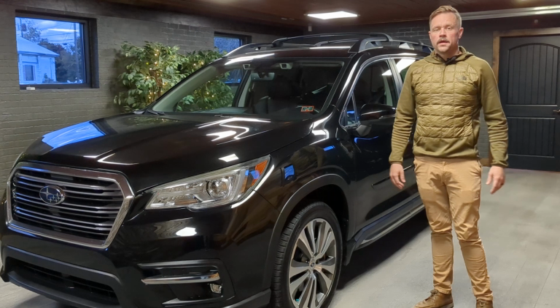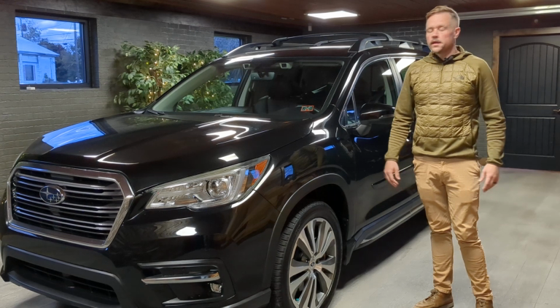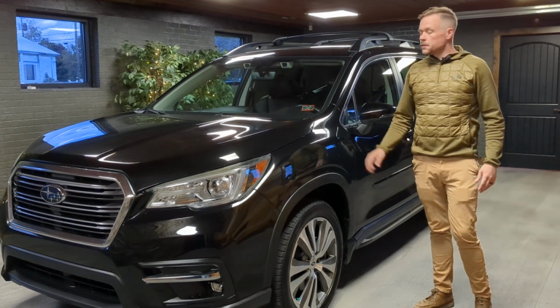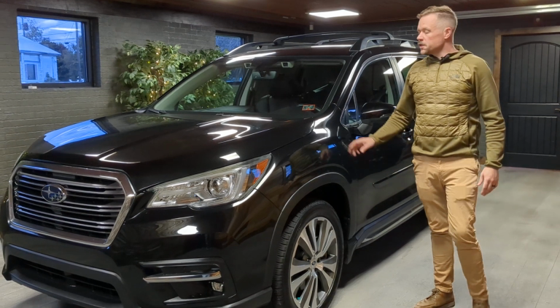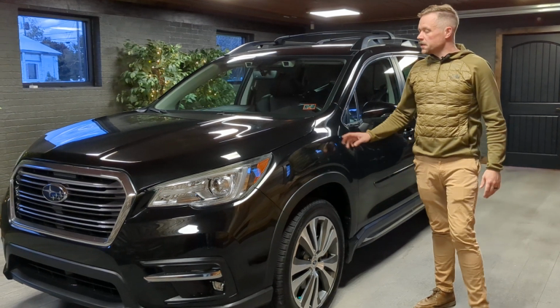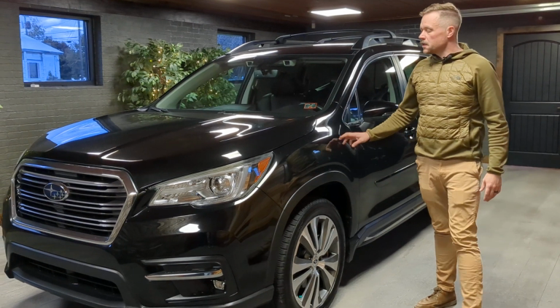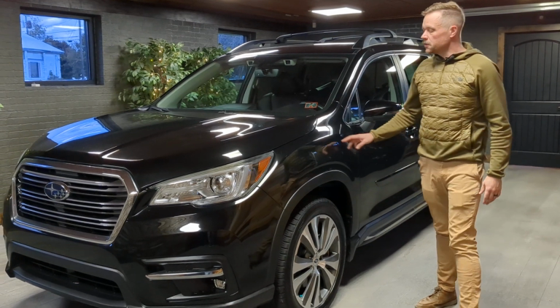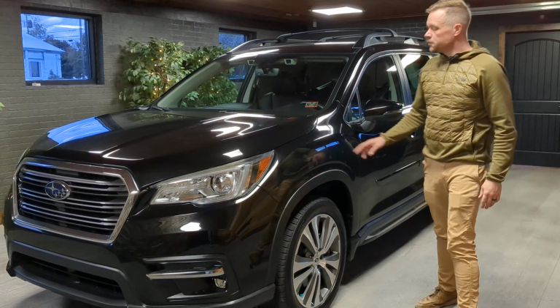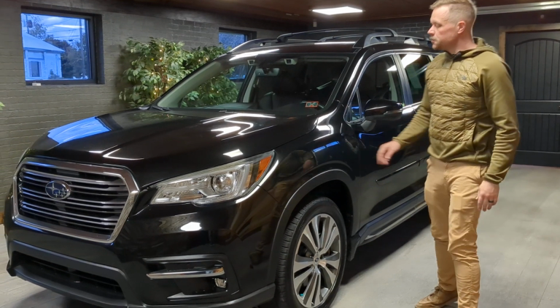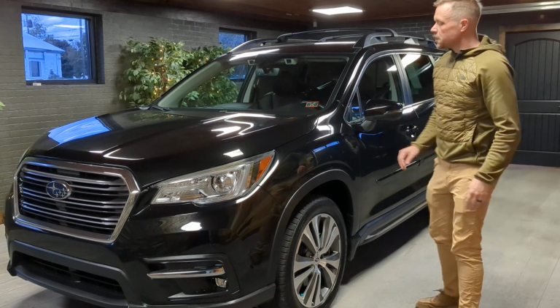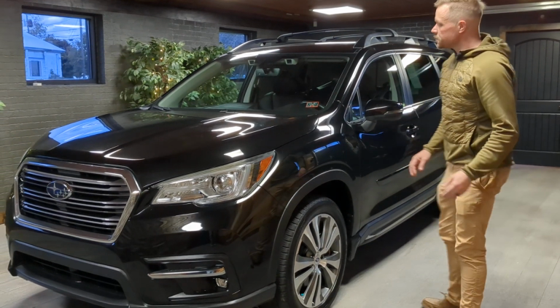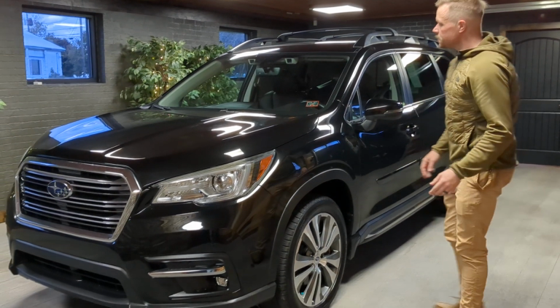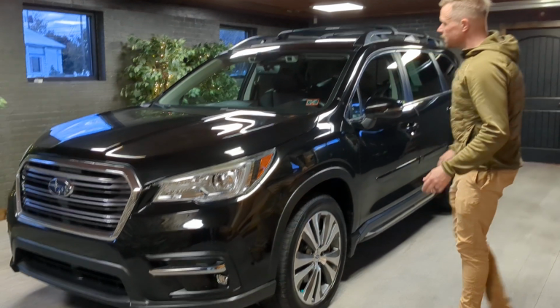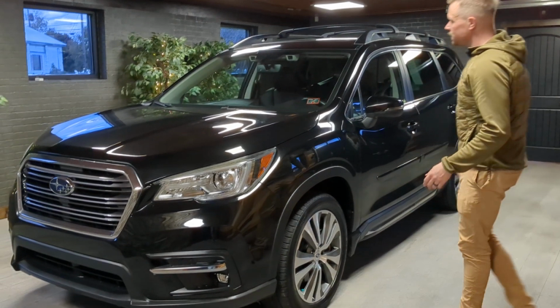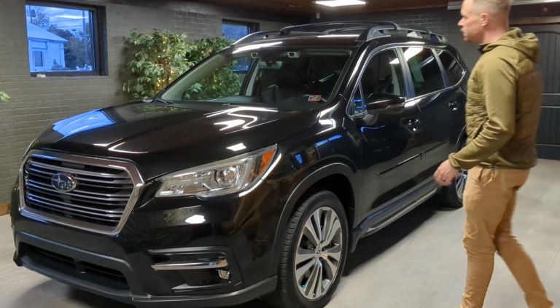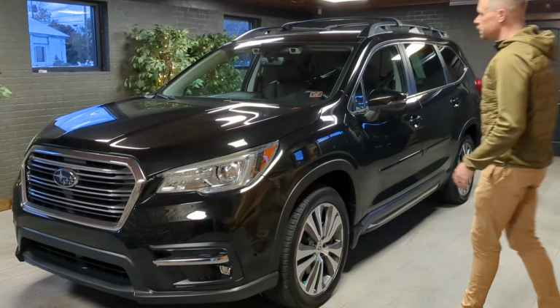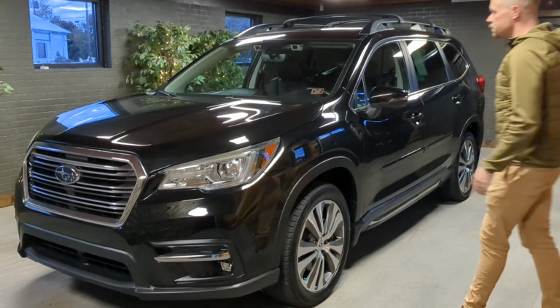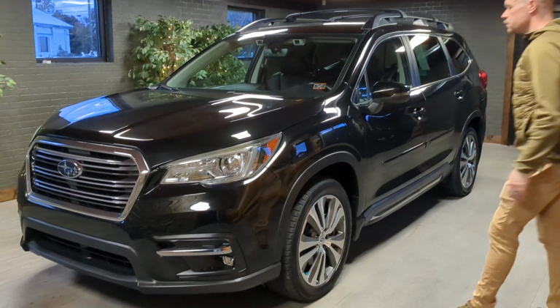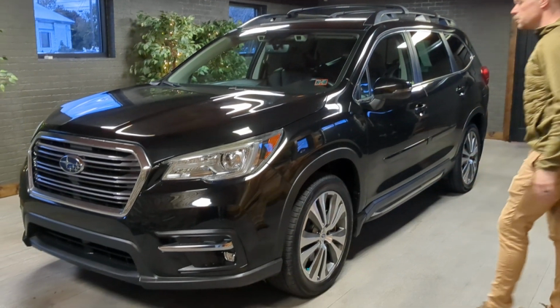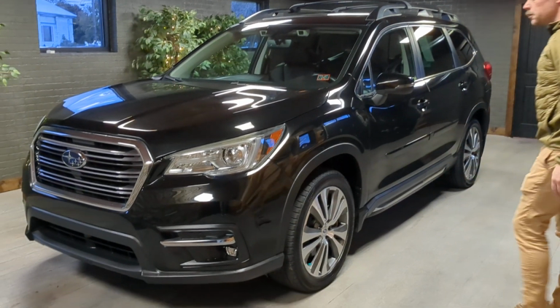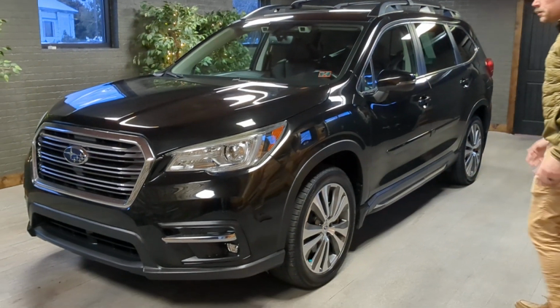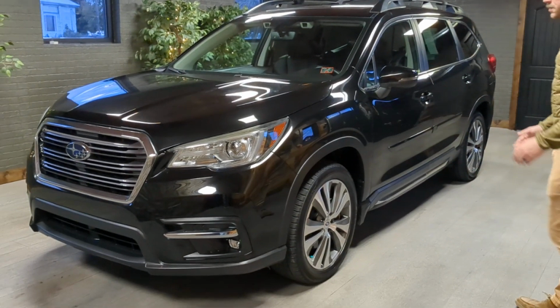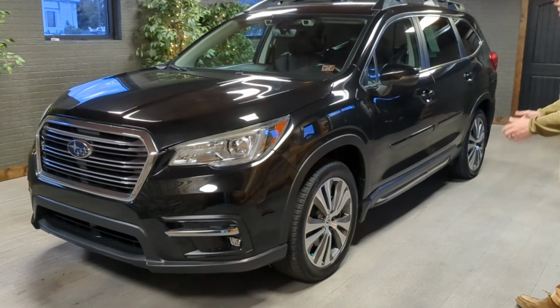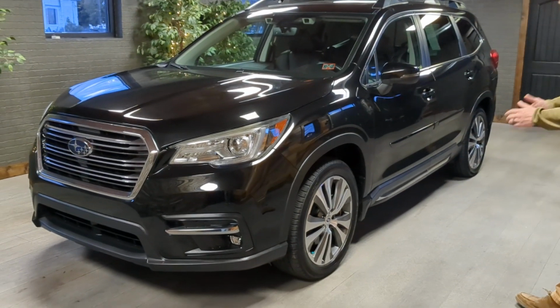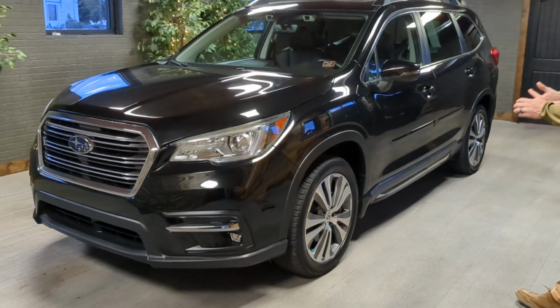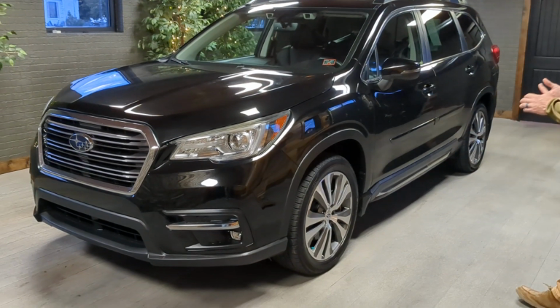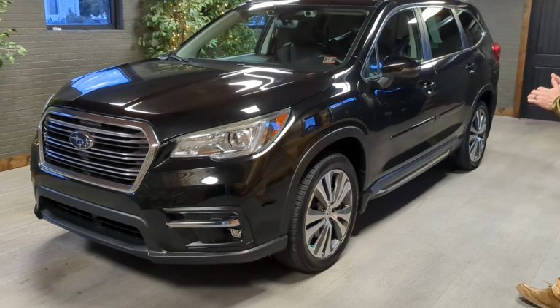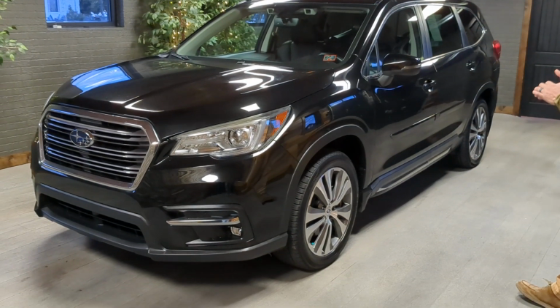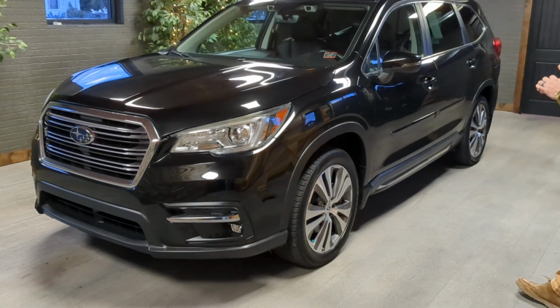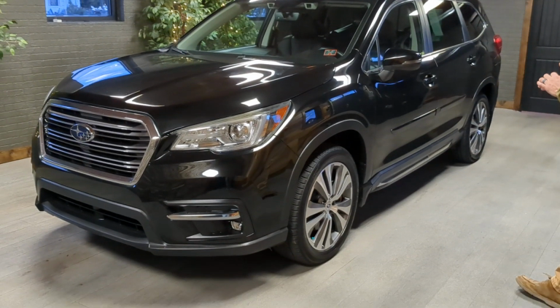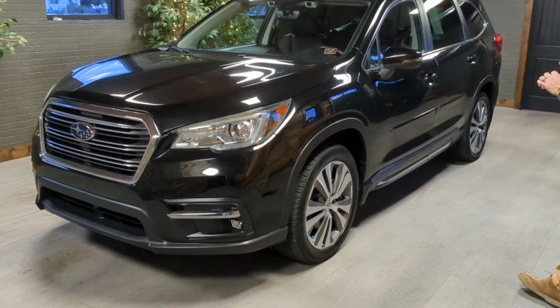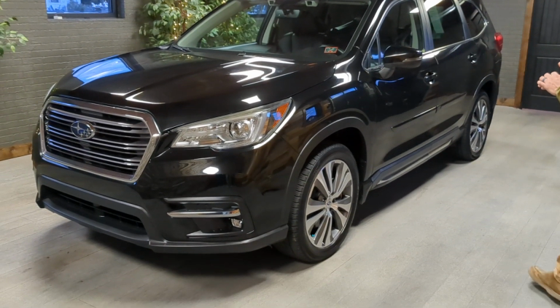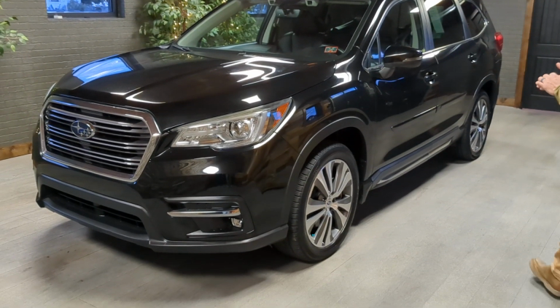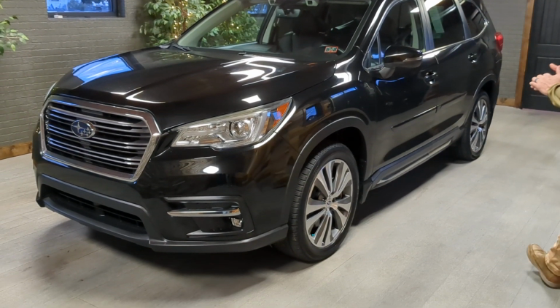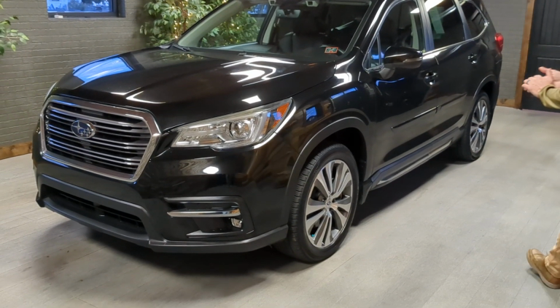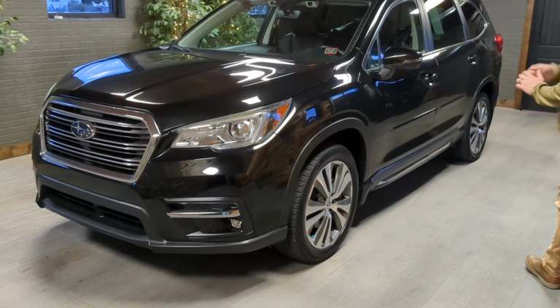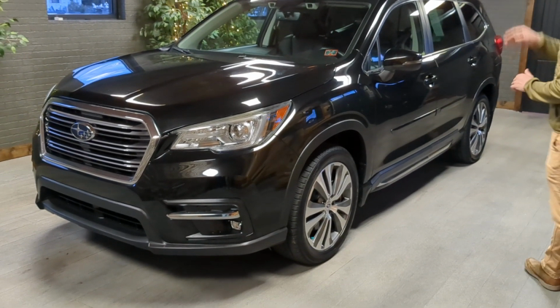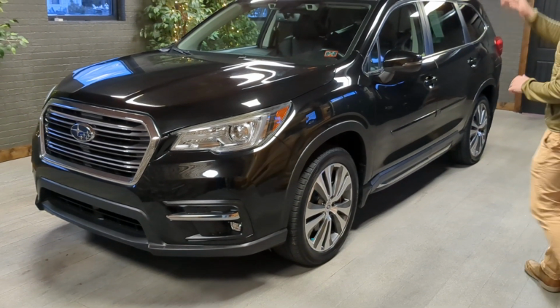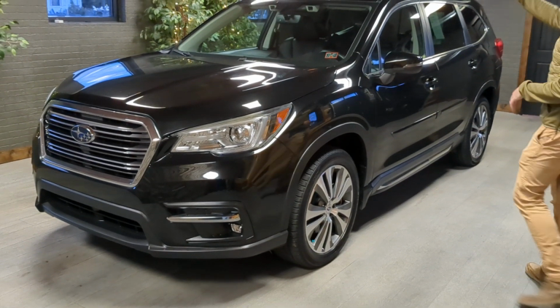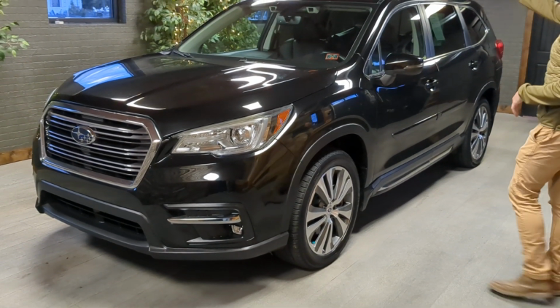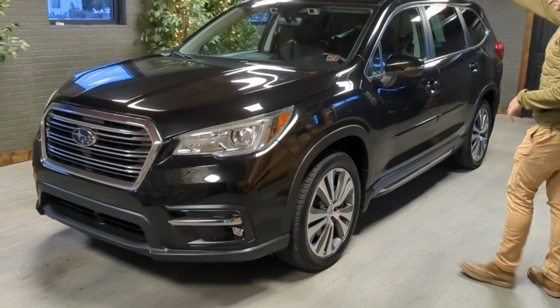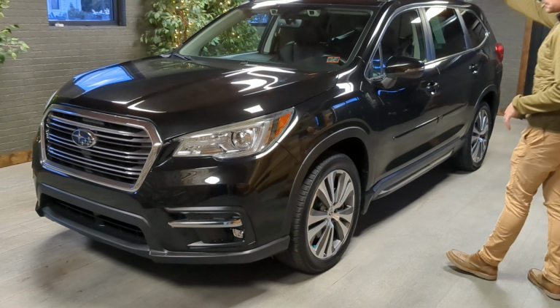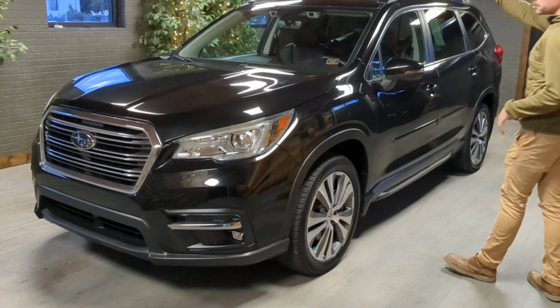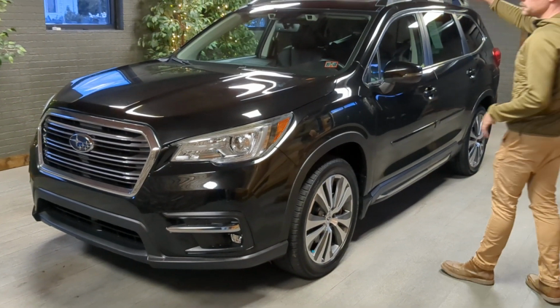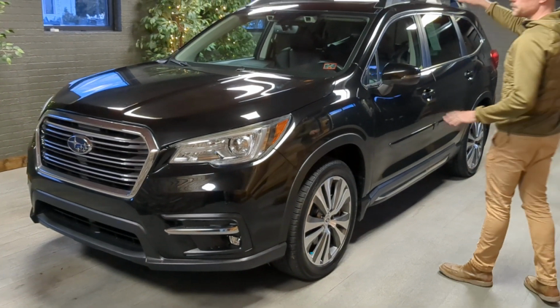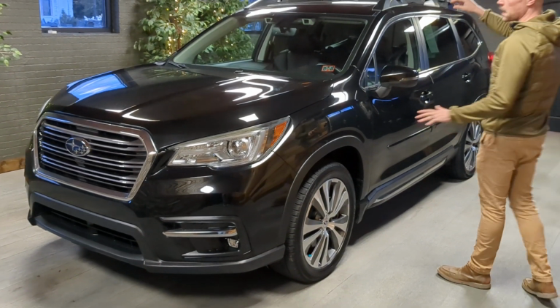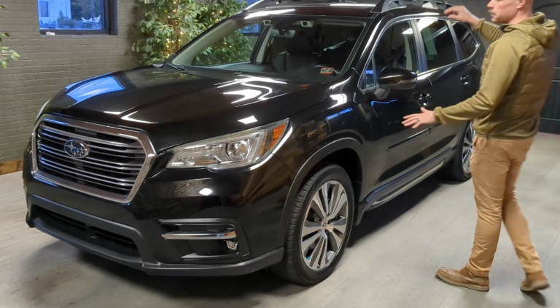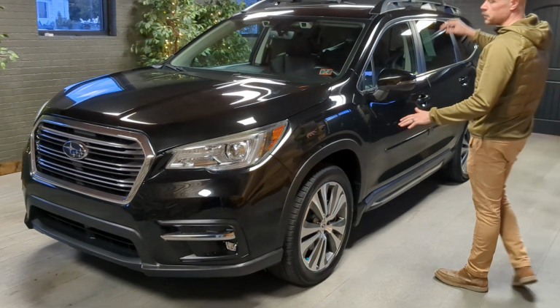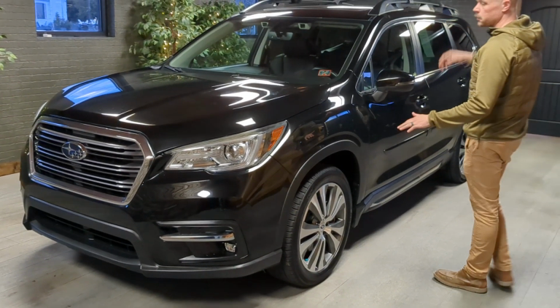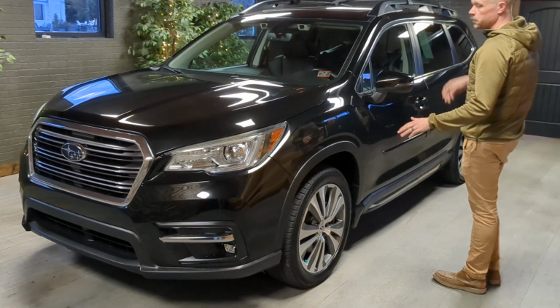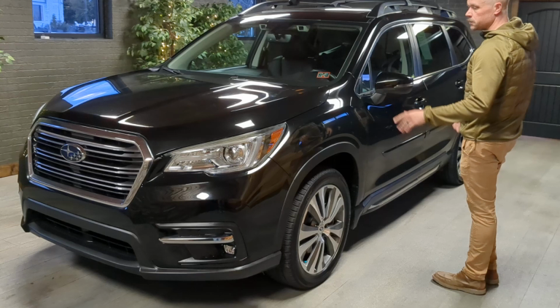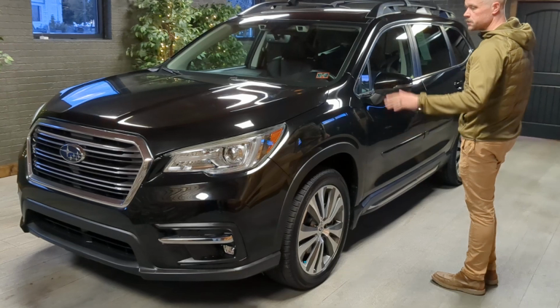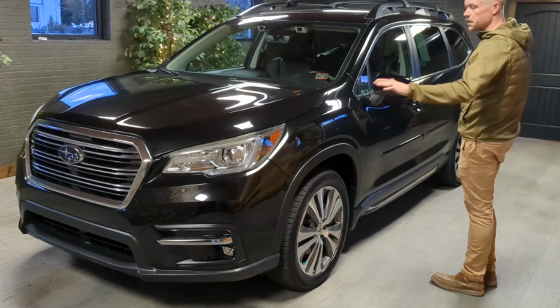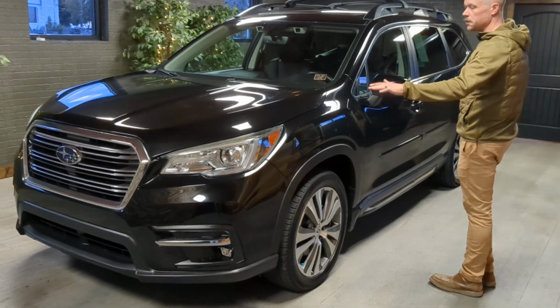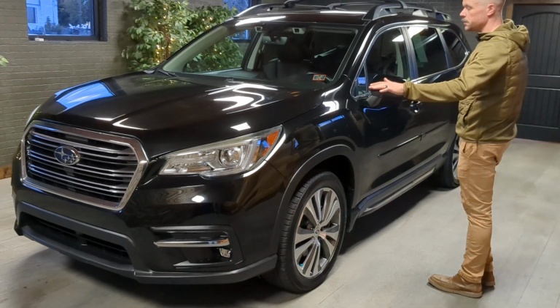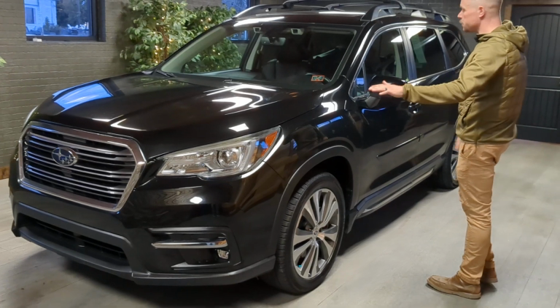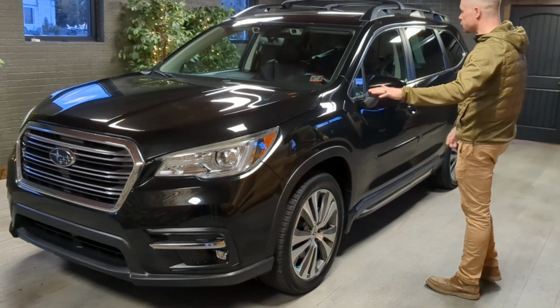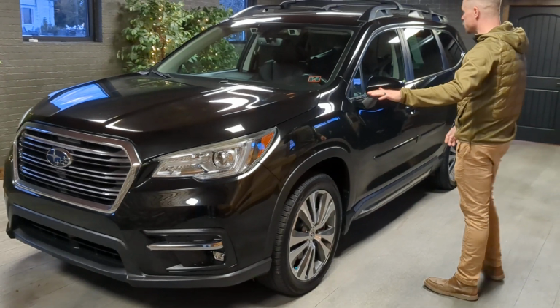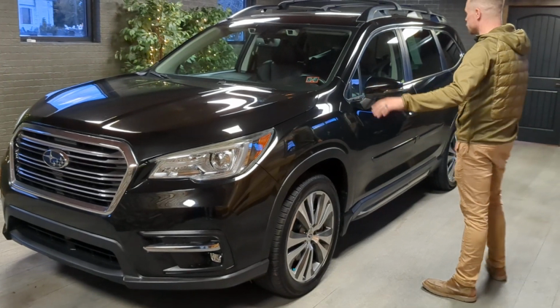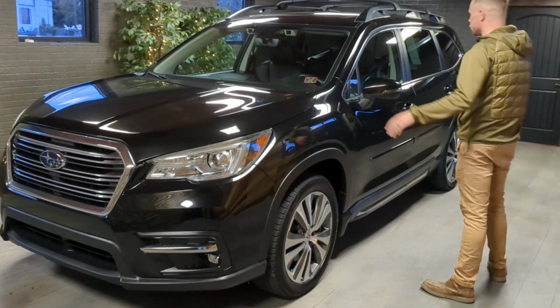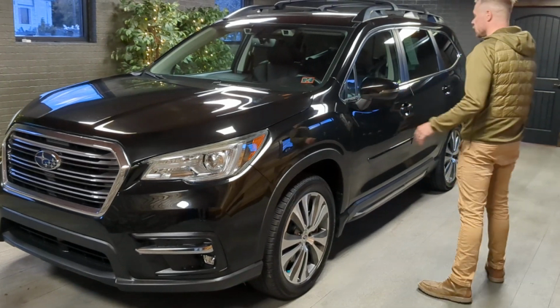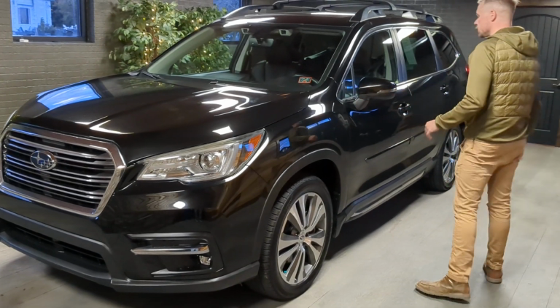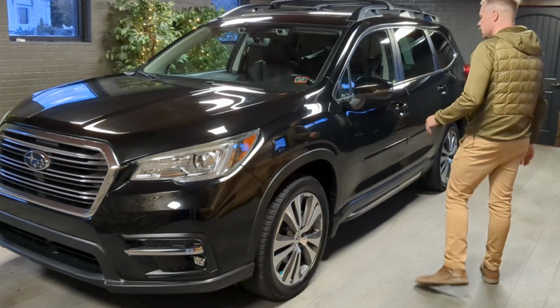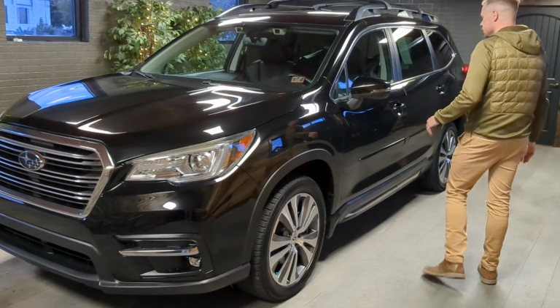Come check out our 2019 Subaru Ascent. It's a Limited. It has a panoramic sunroof, alloy wheels, and LED projector headlights.